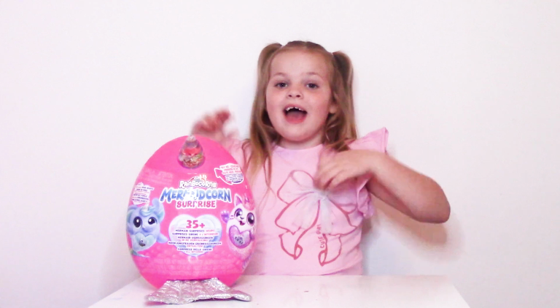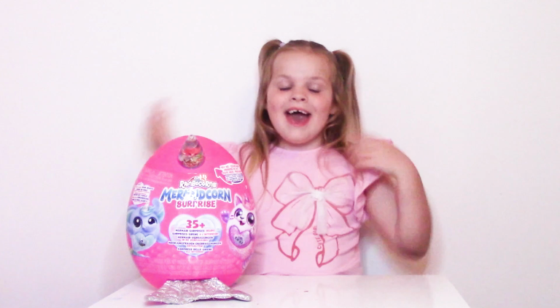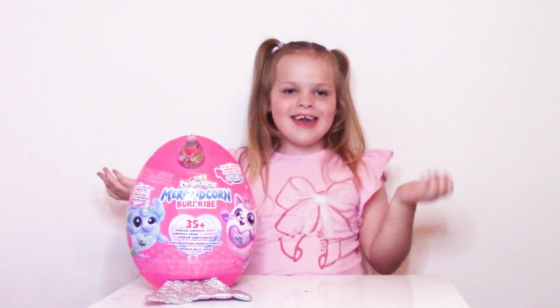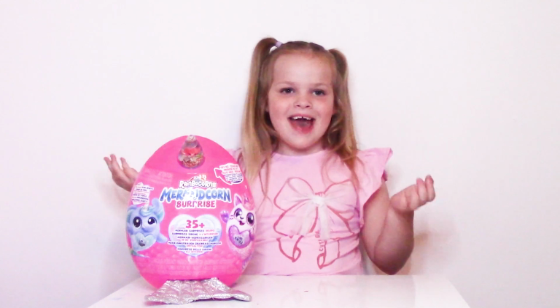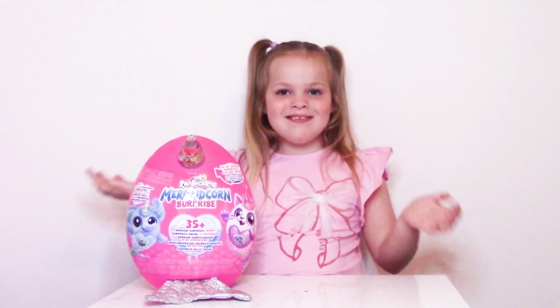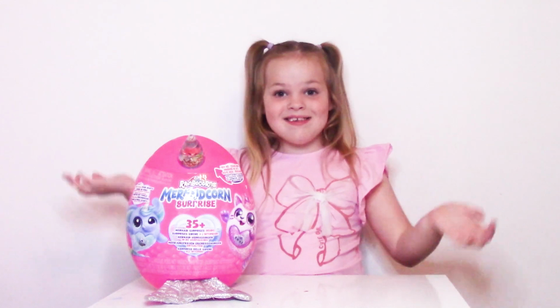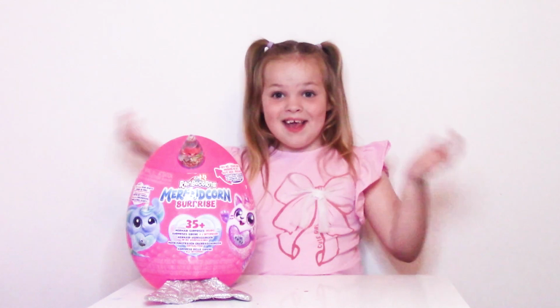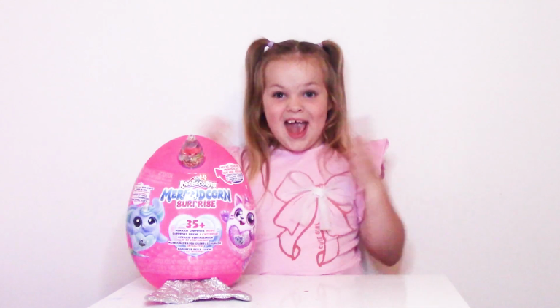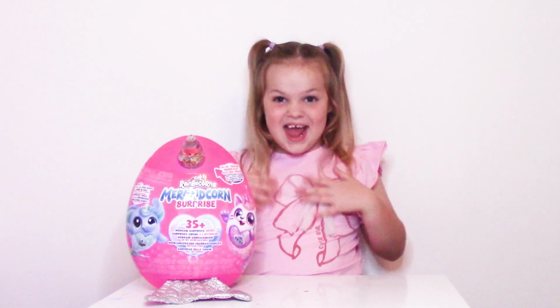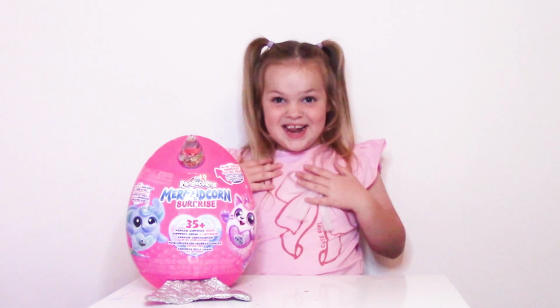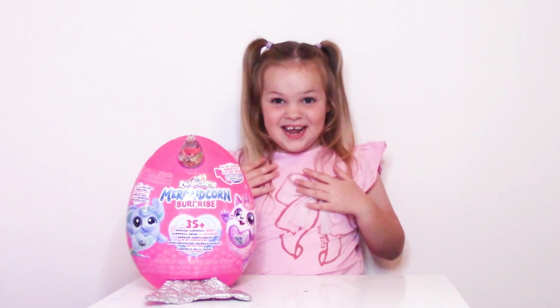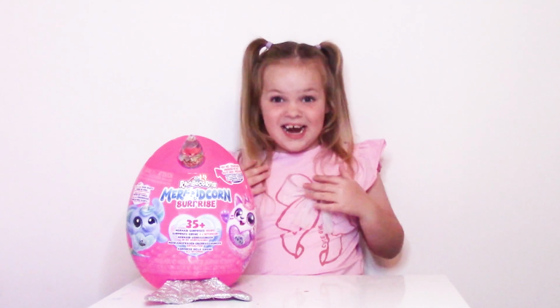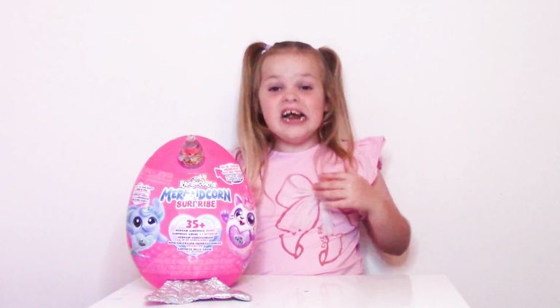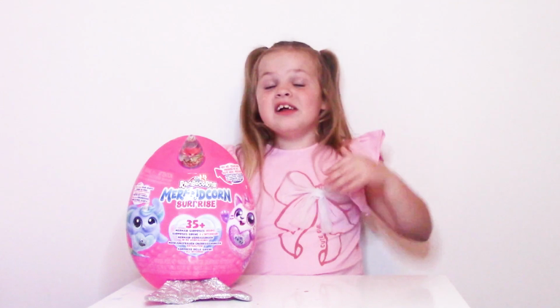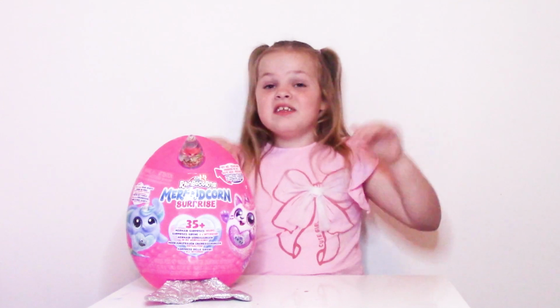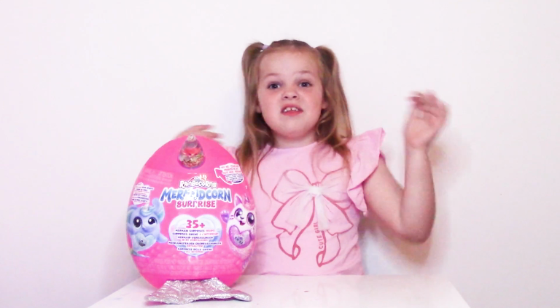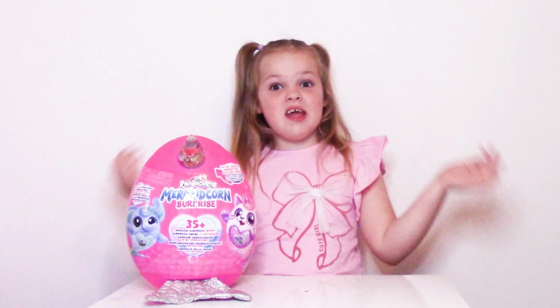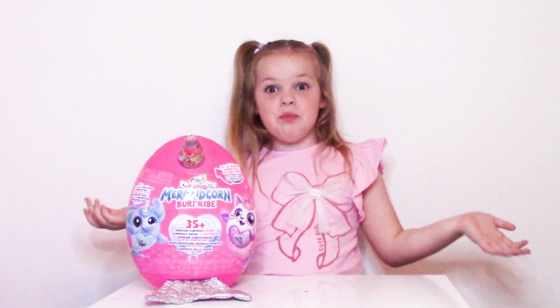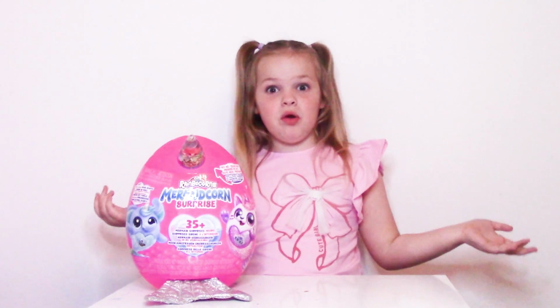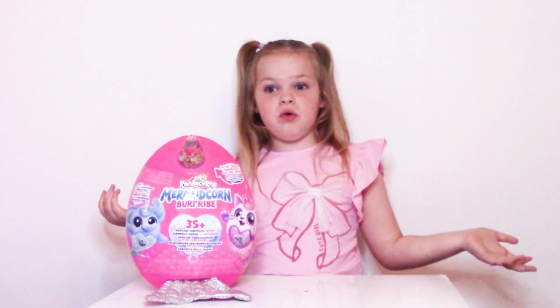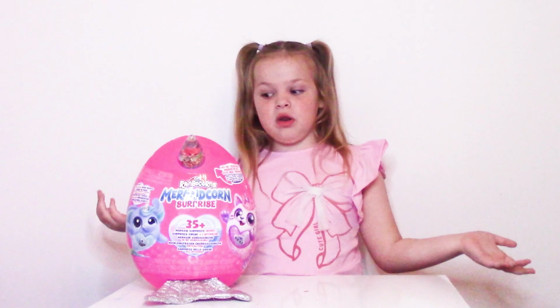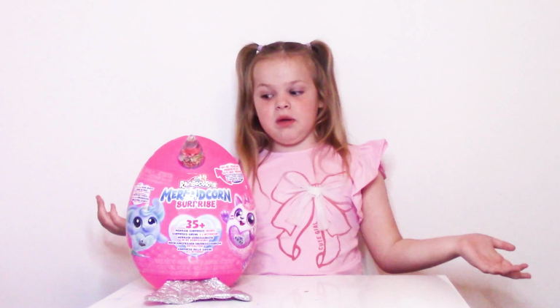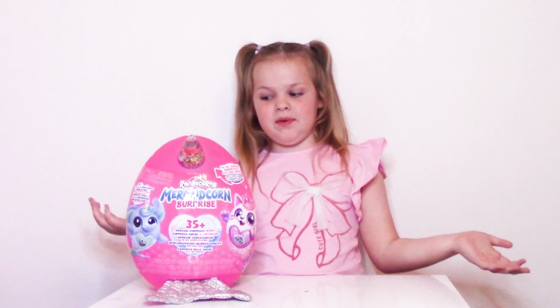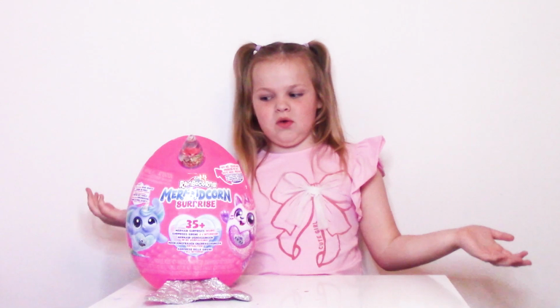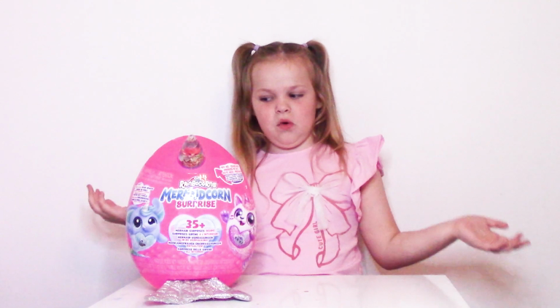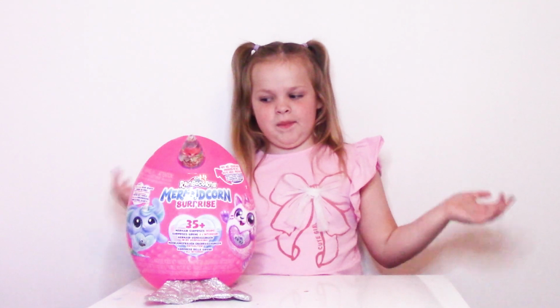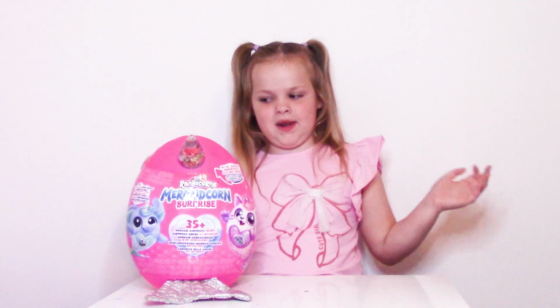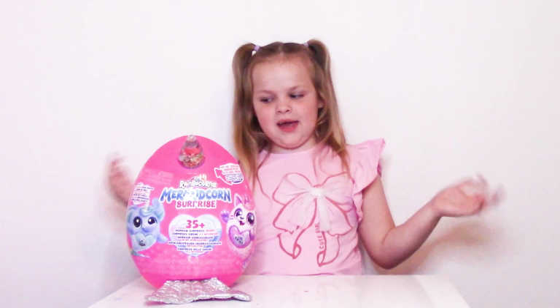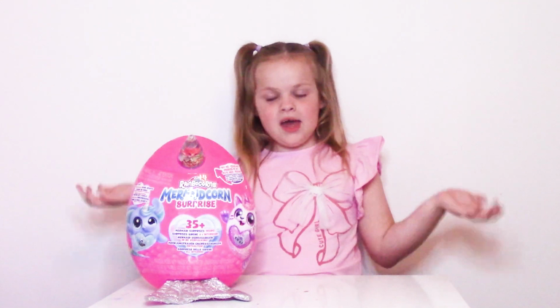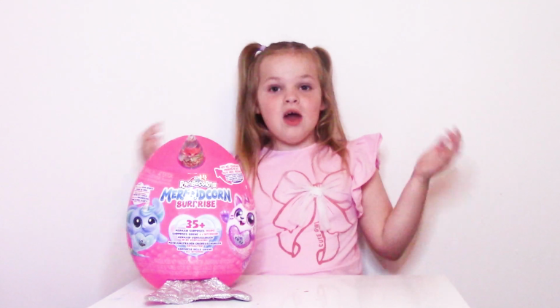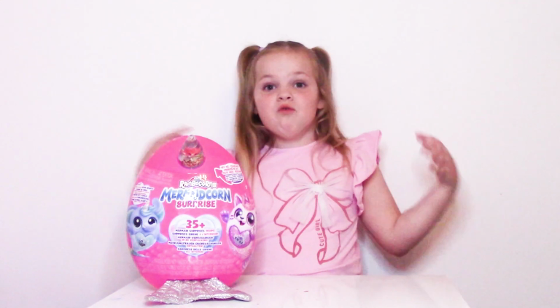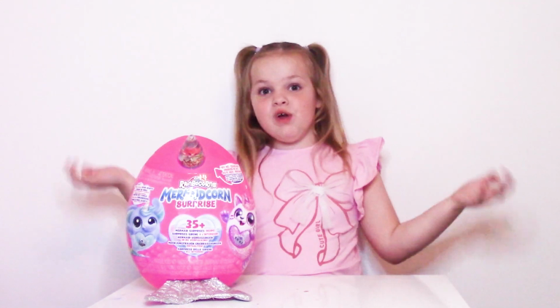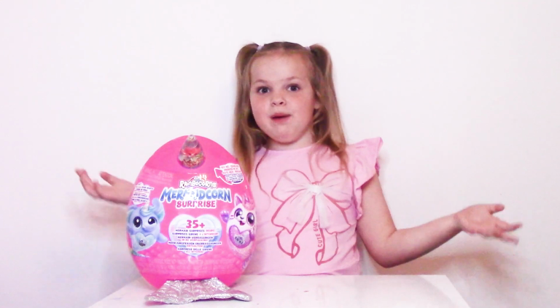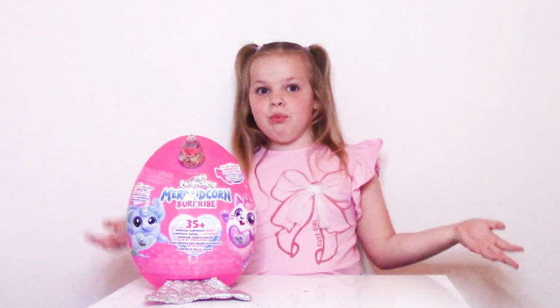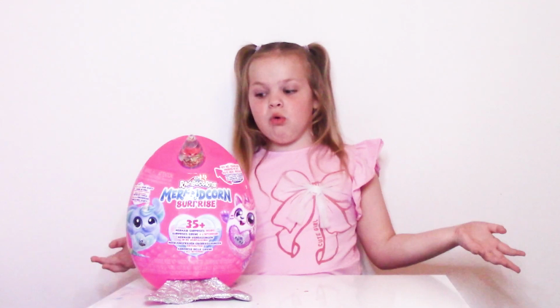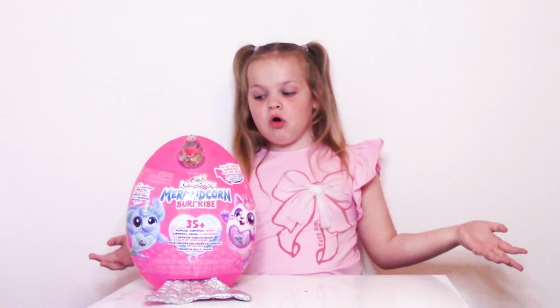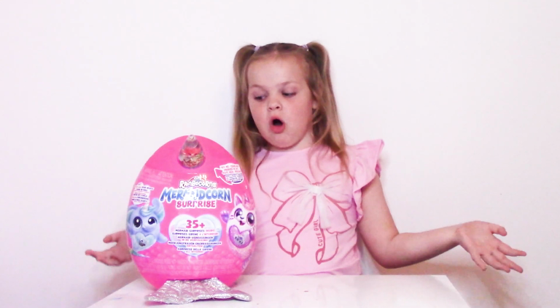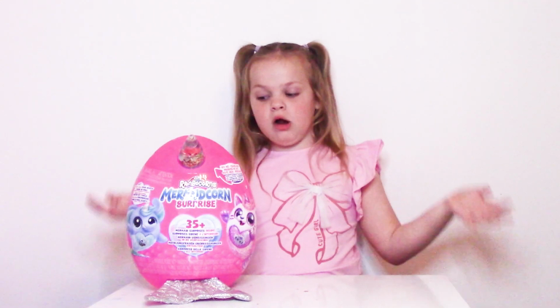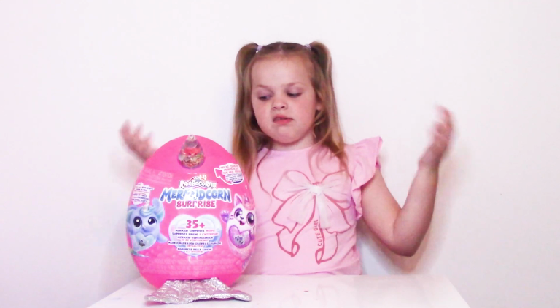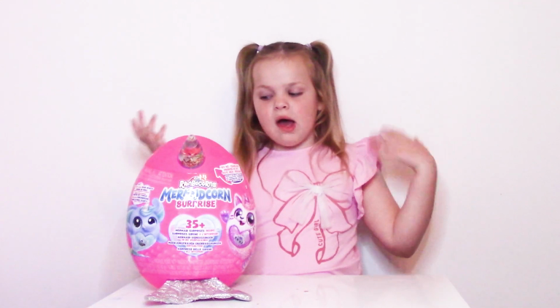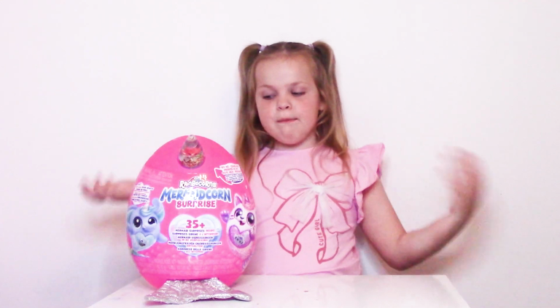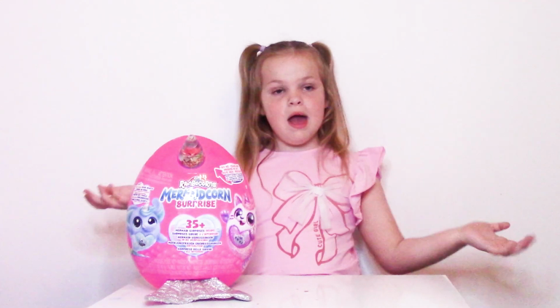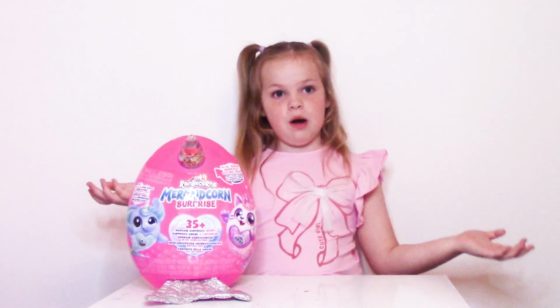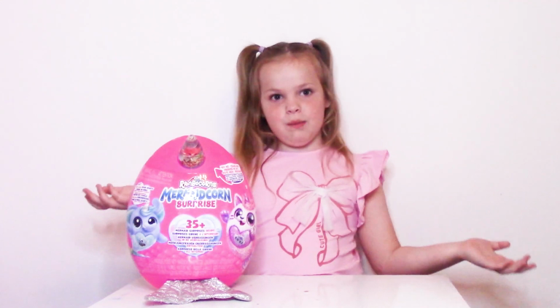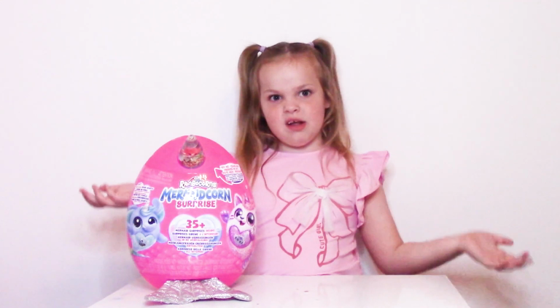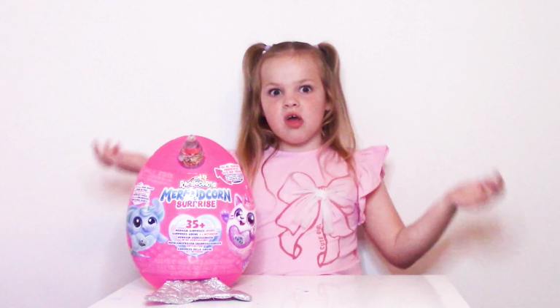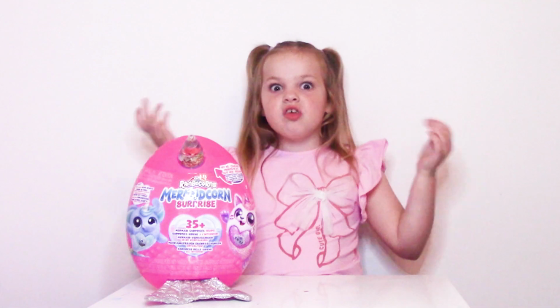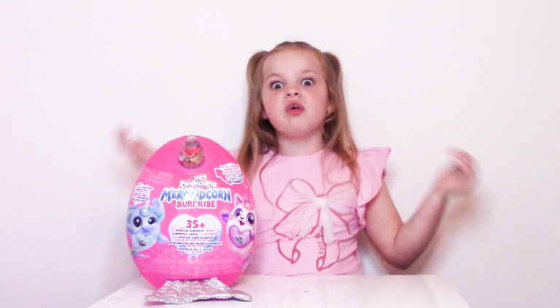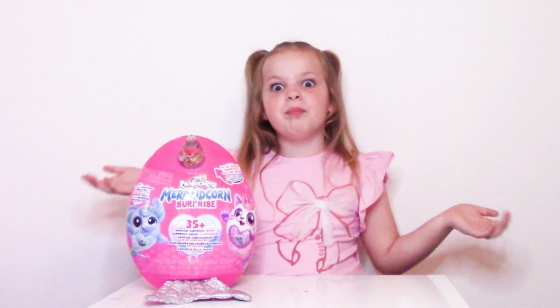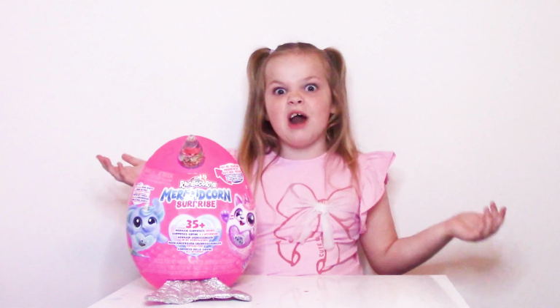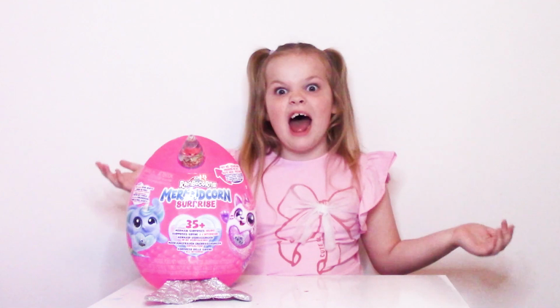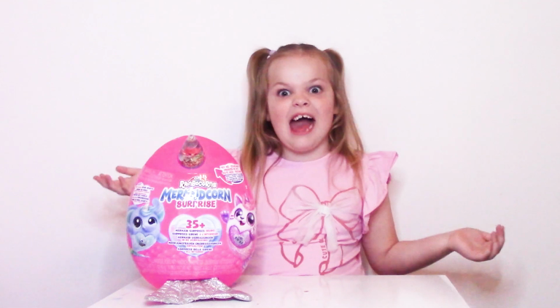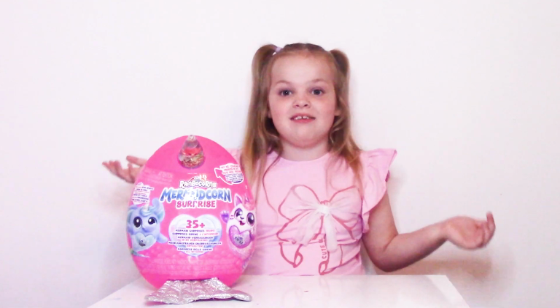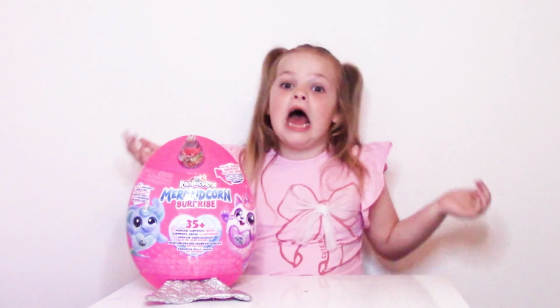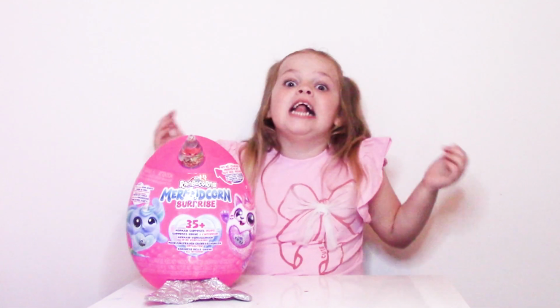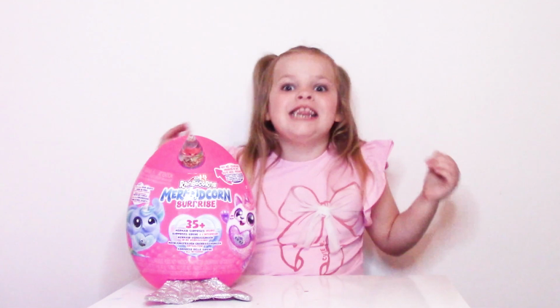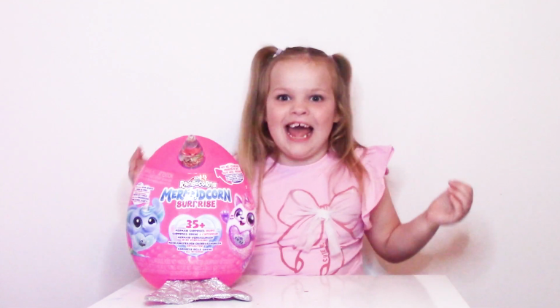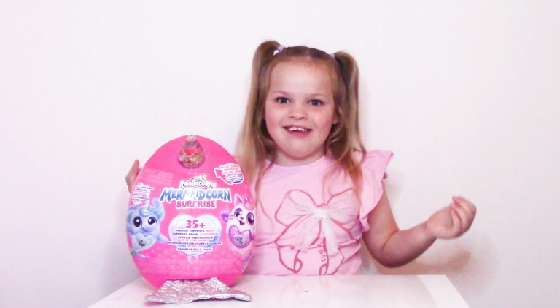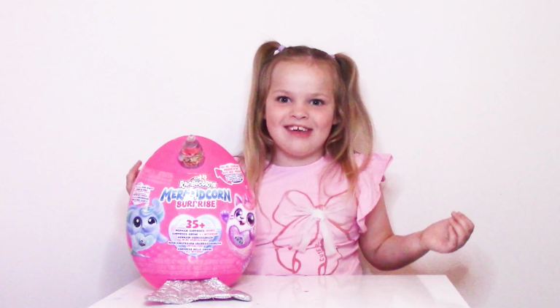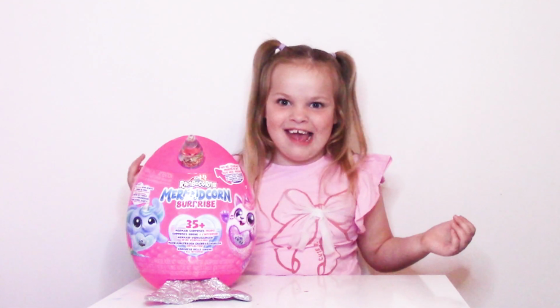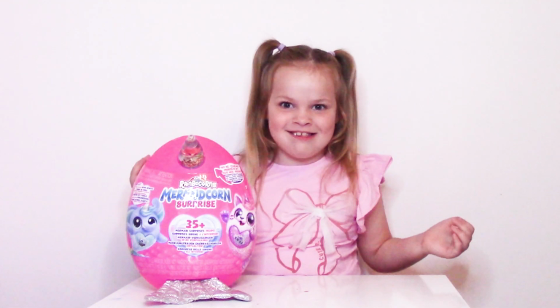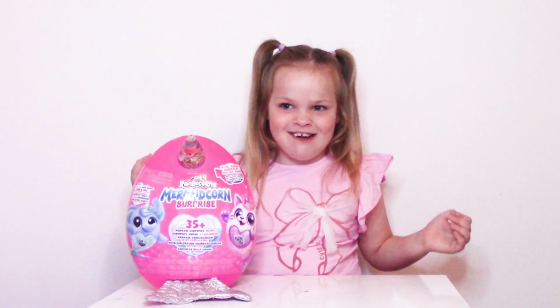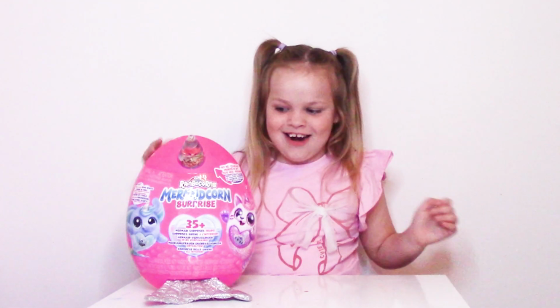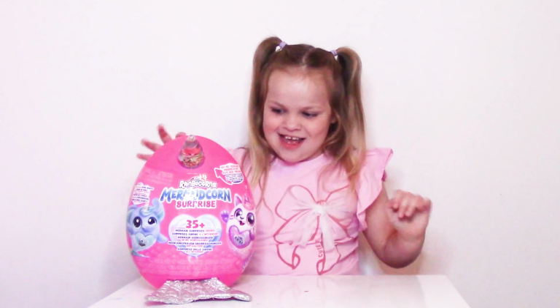Hi guys, it's Eden here. Today we're going to be opening Rainbow Cards Mermaid Surprise. Let's get started.